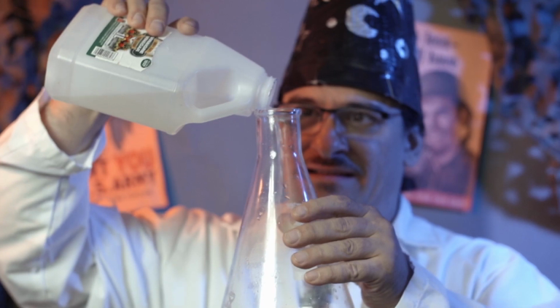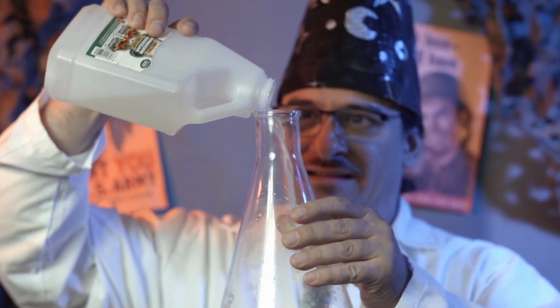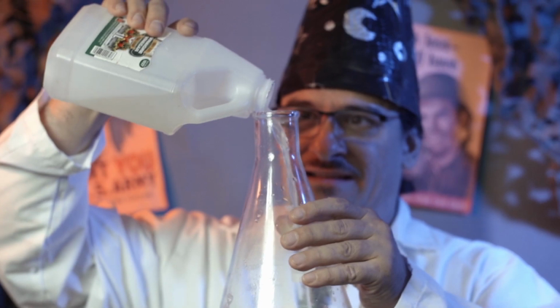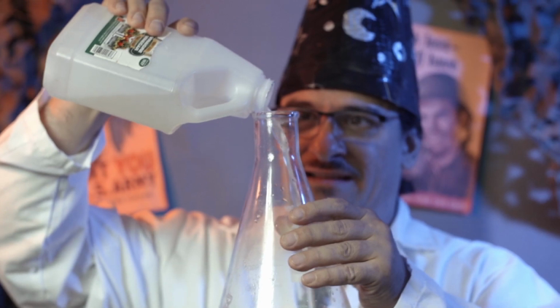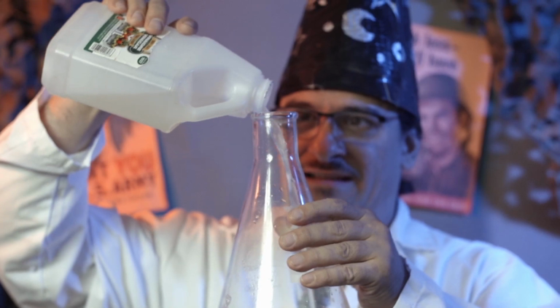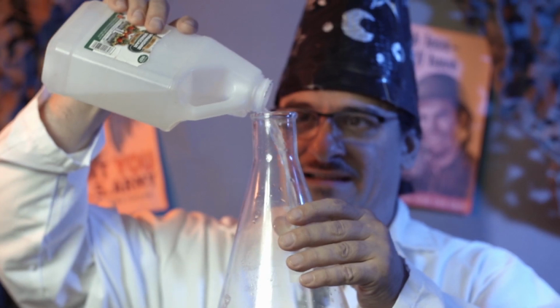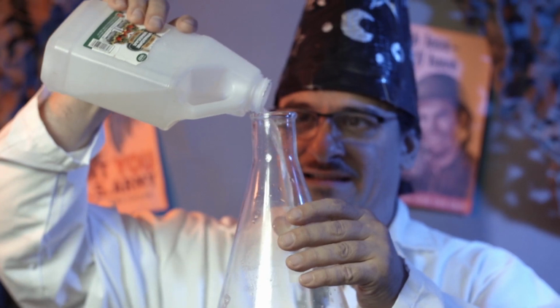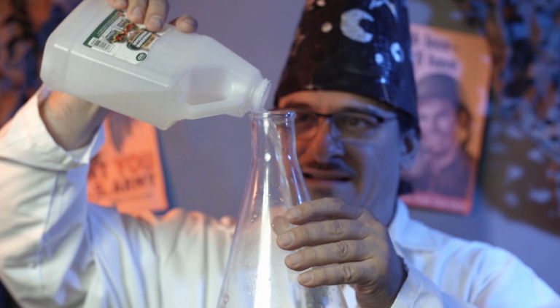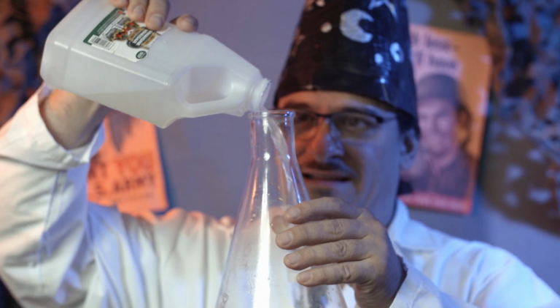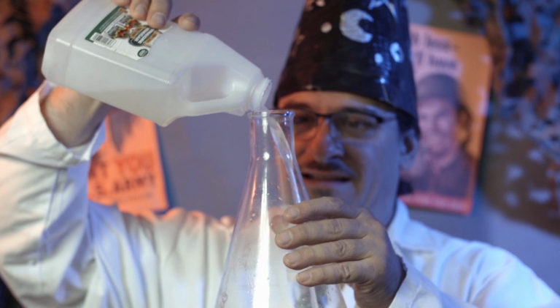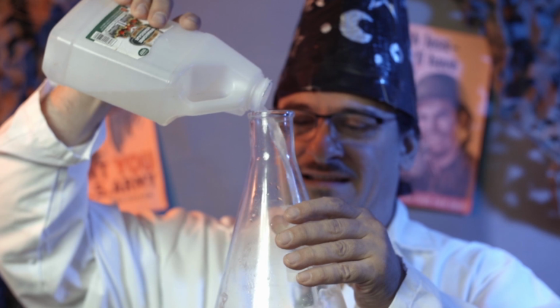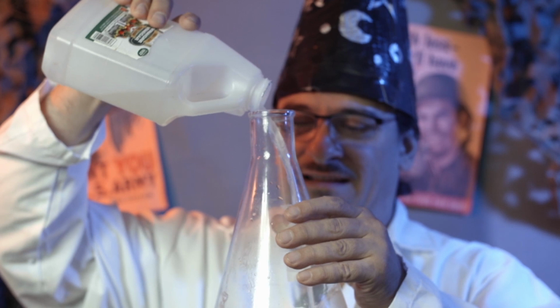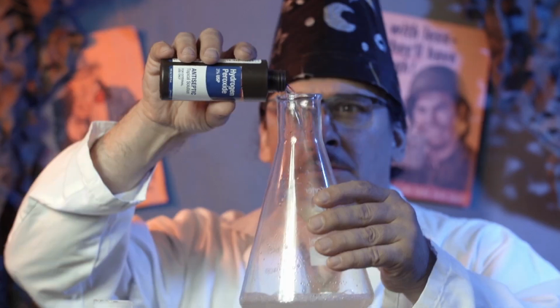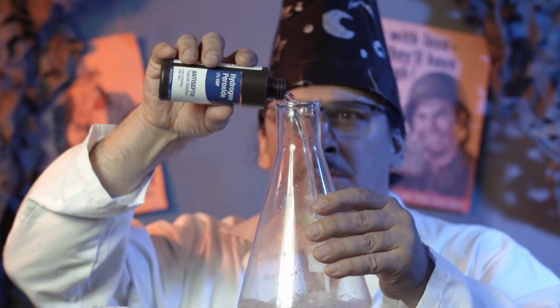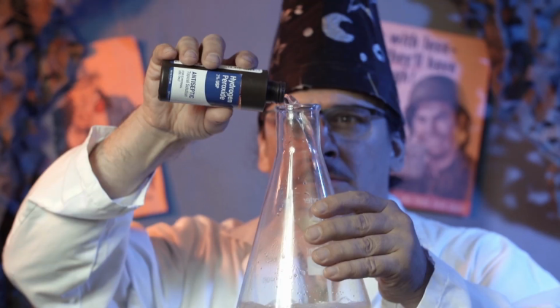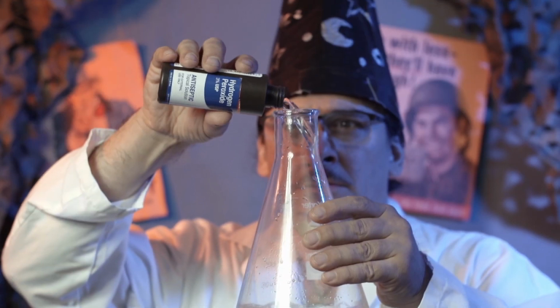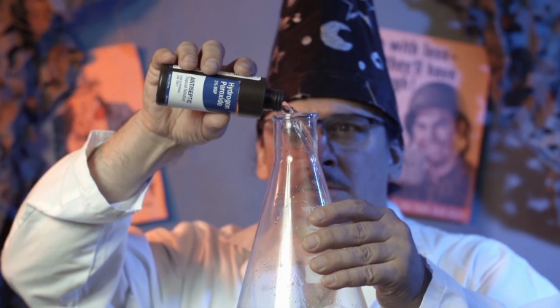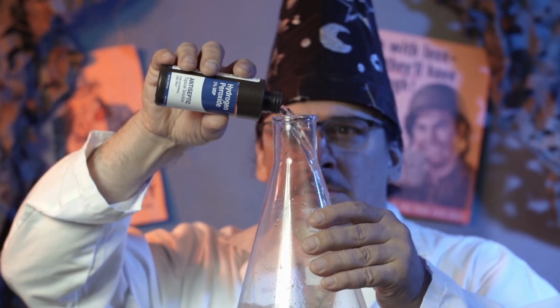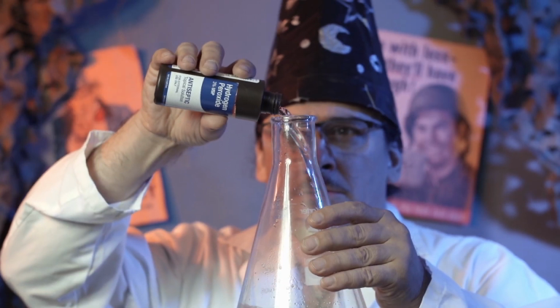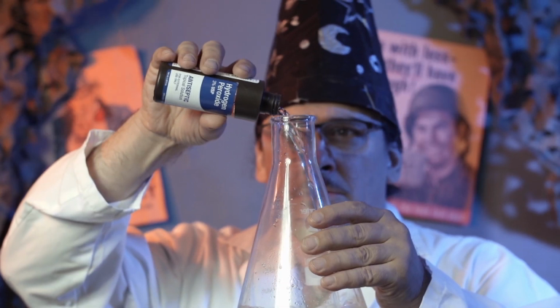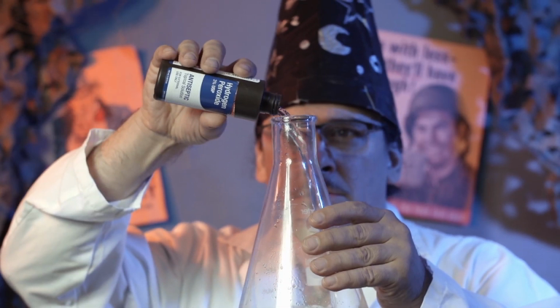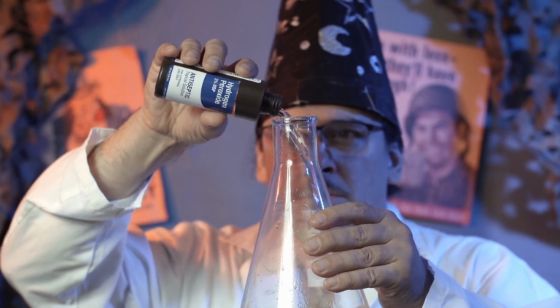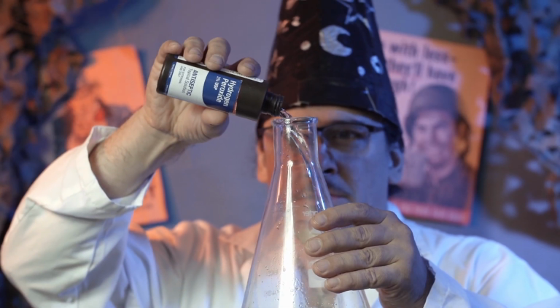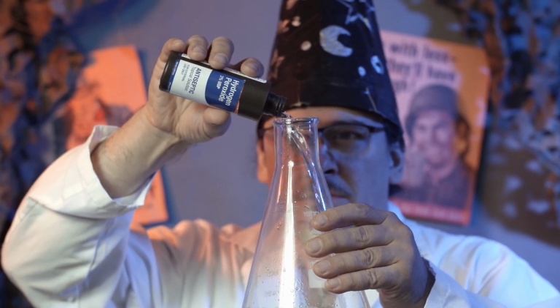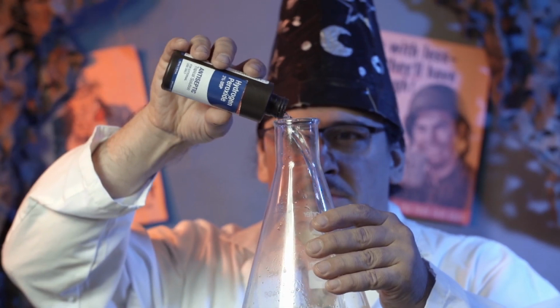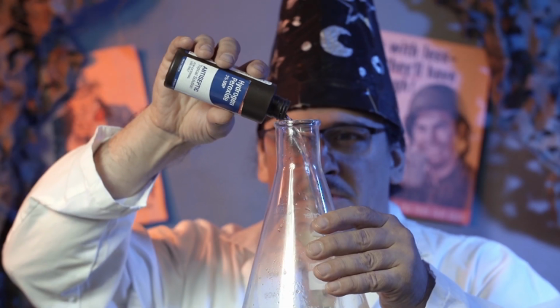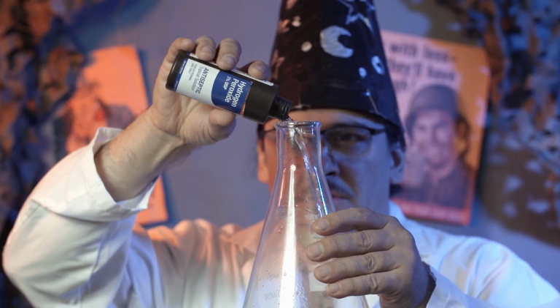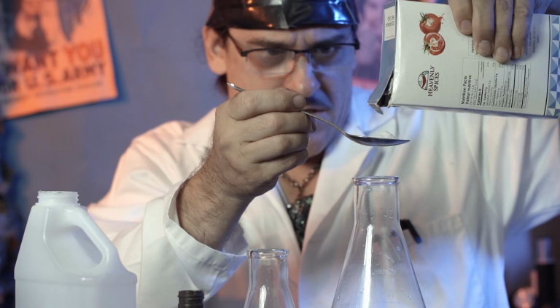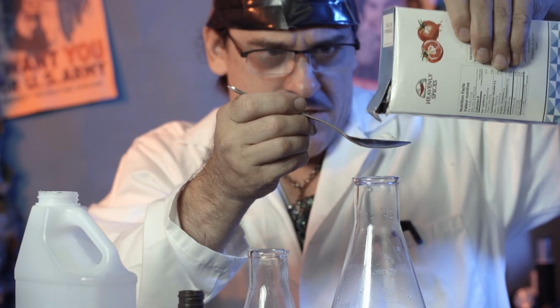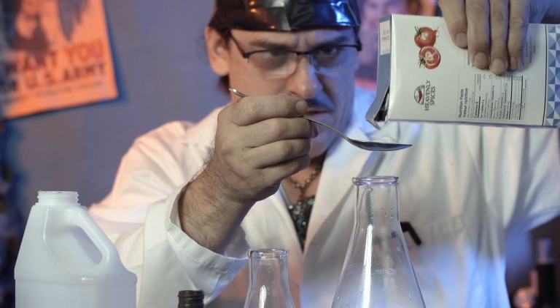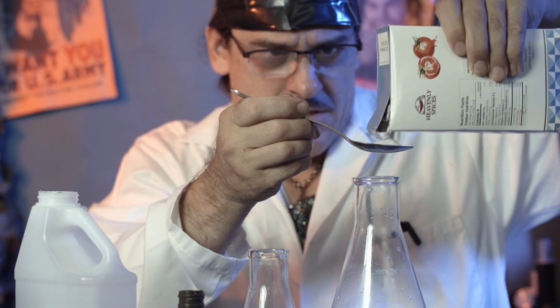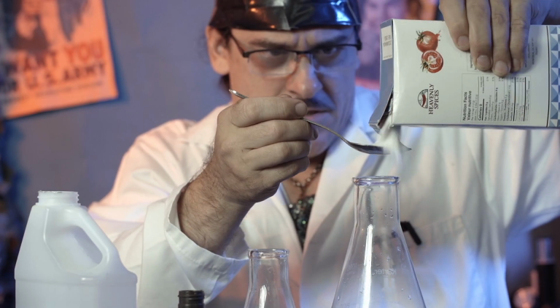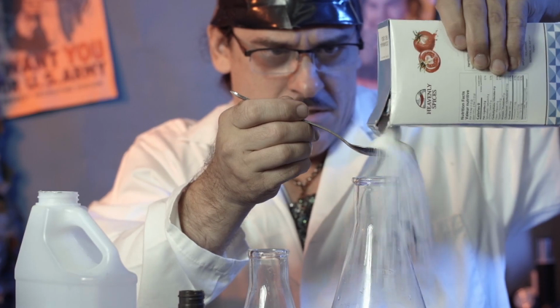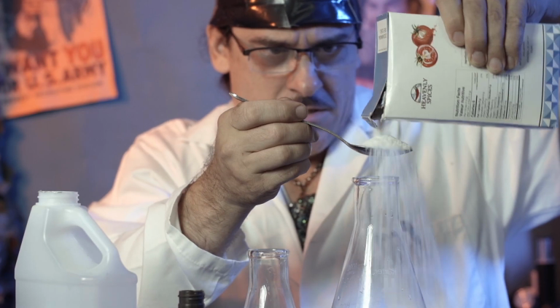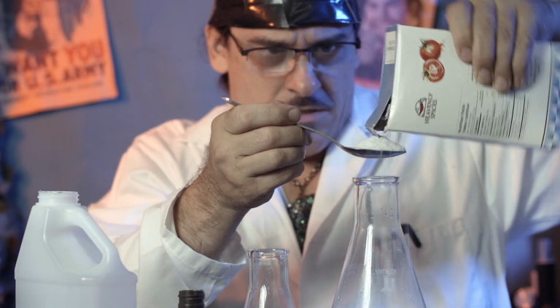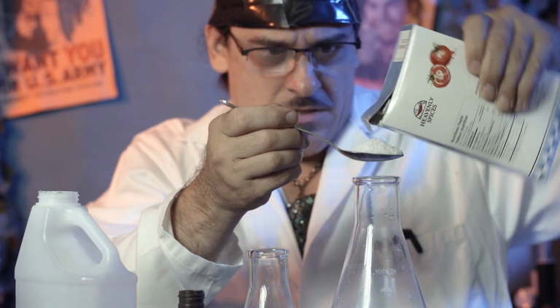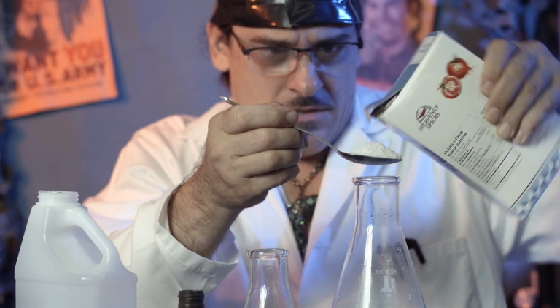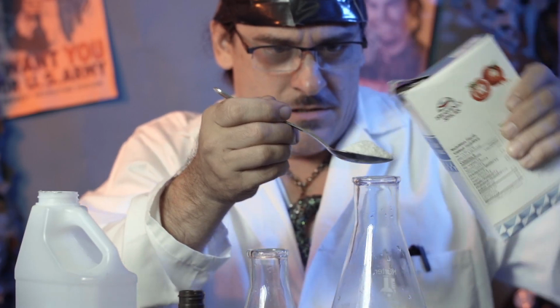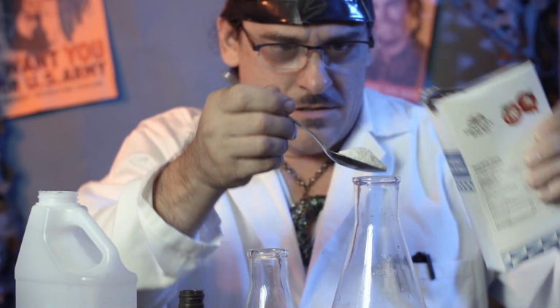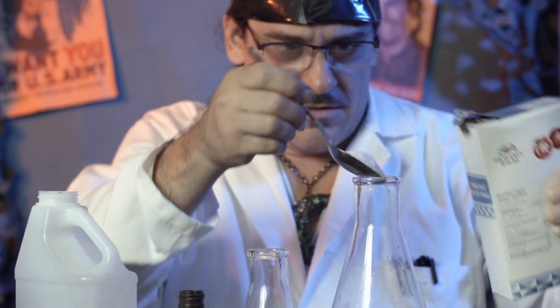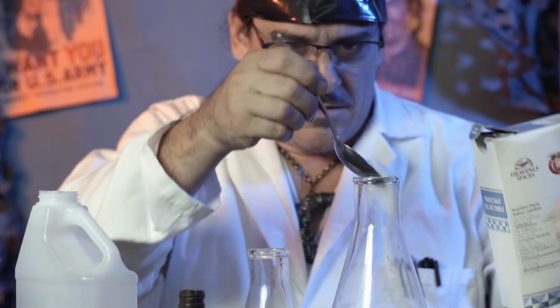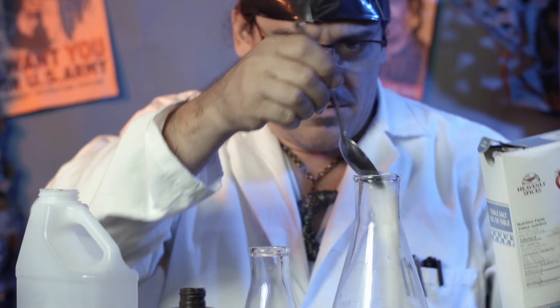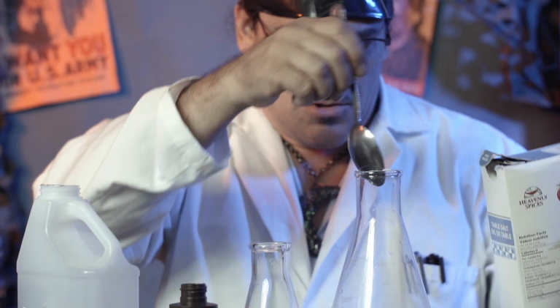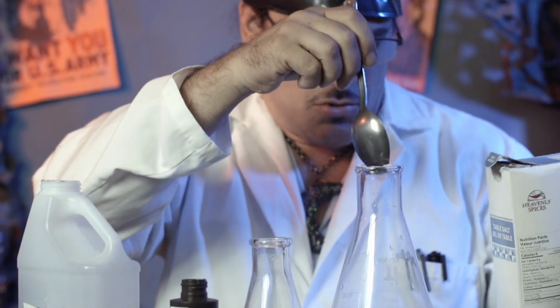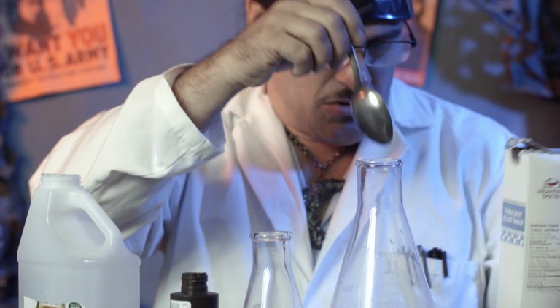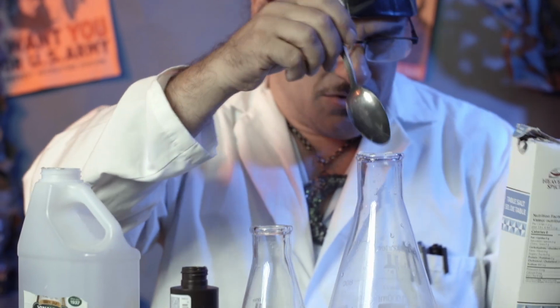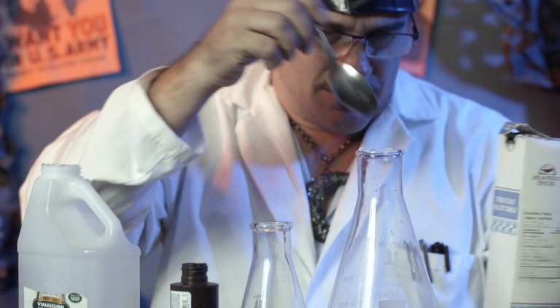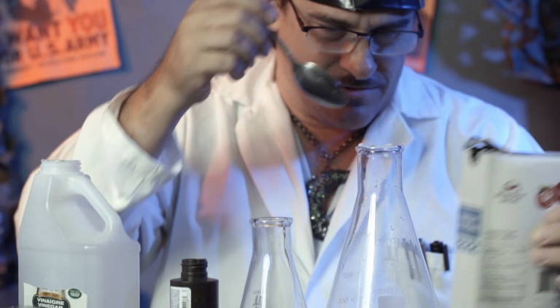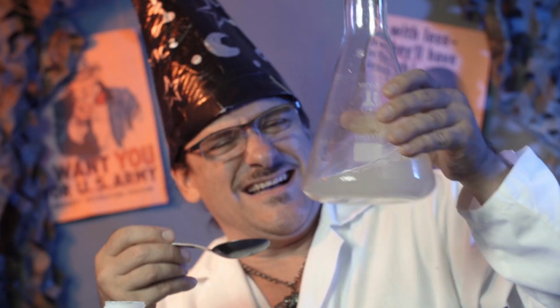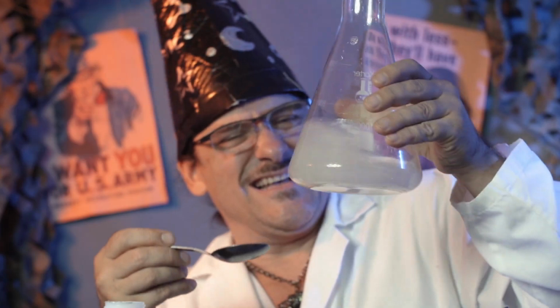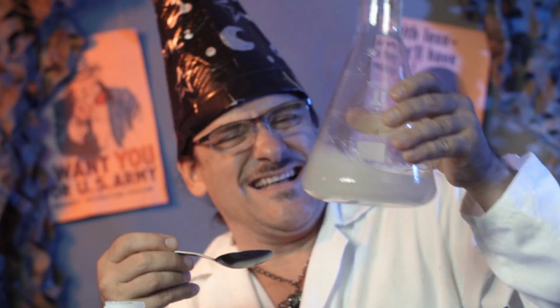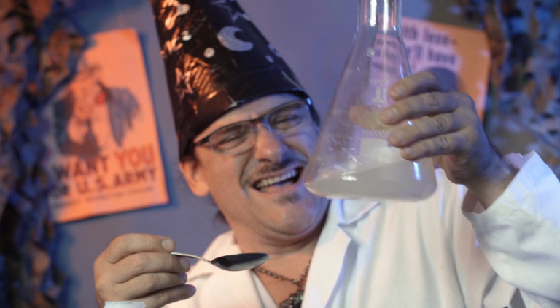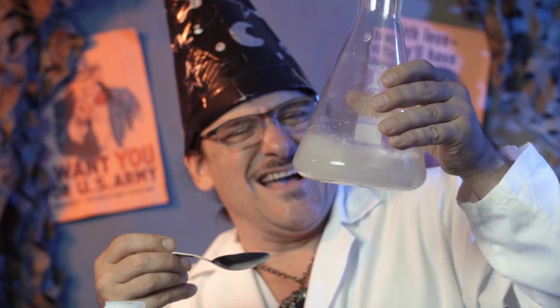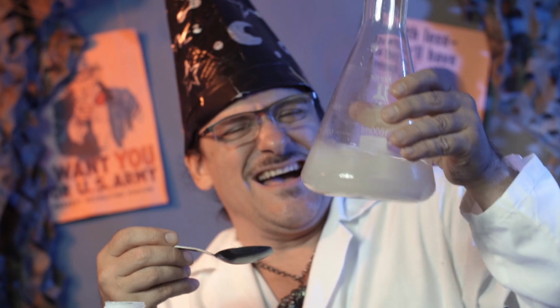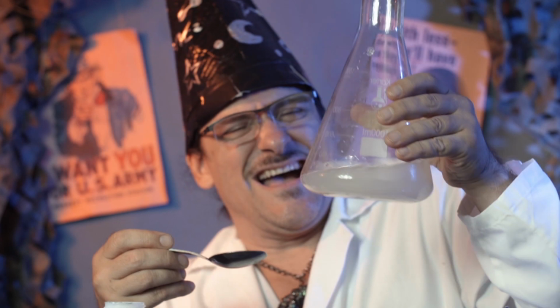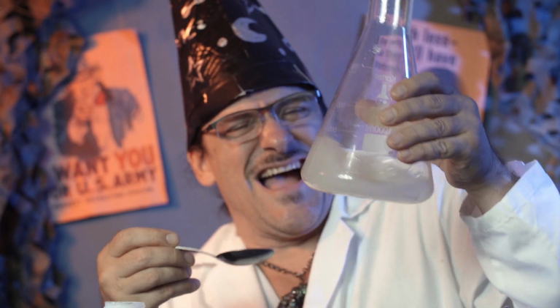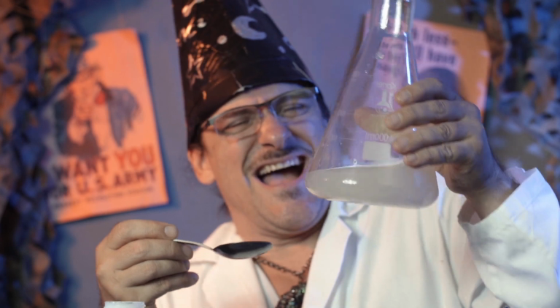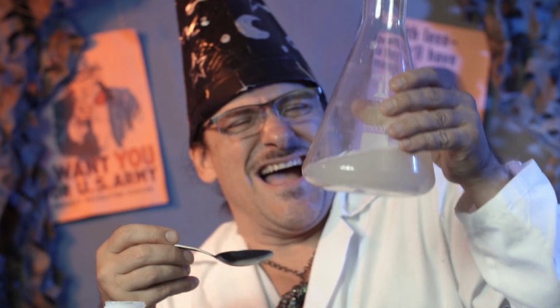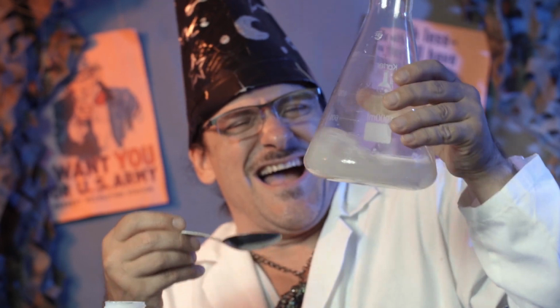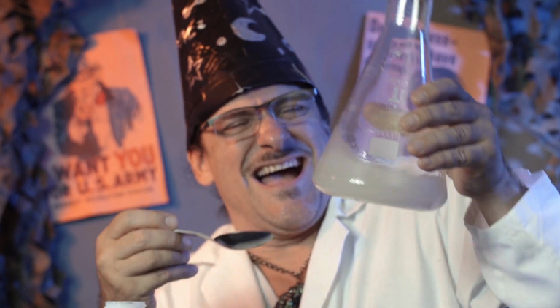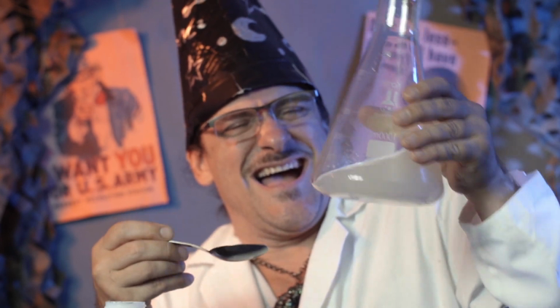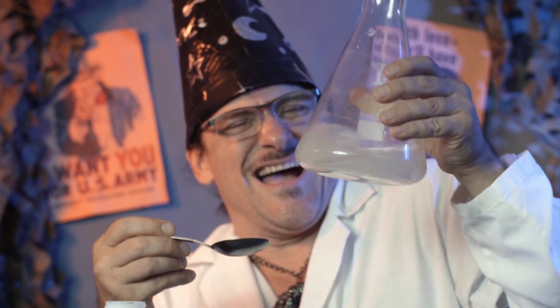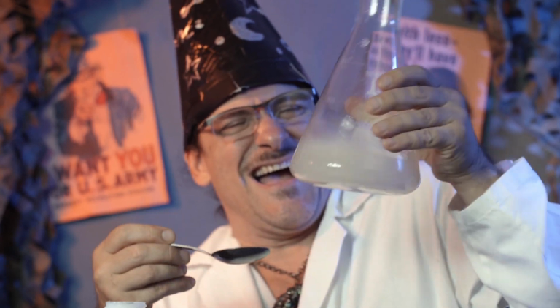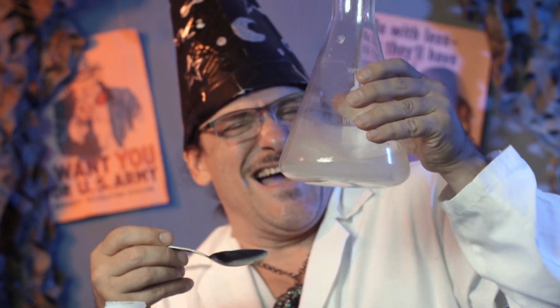This is all stuff you can get from the grocery store. Take some regular white vinegar, some hydrogen peroxide, a teaspoon of table salt, mix it all up, and voila!